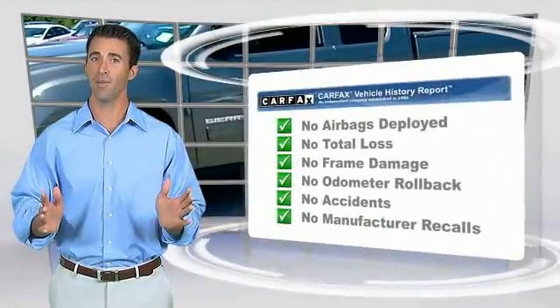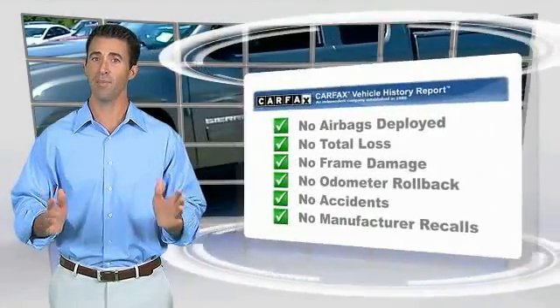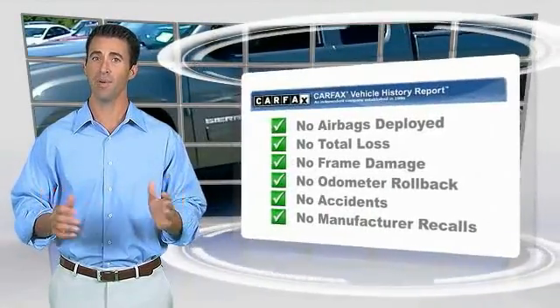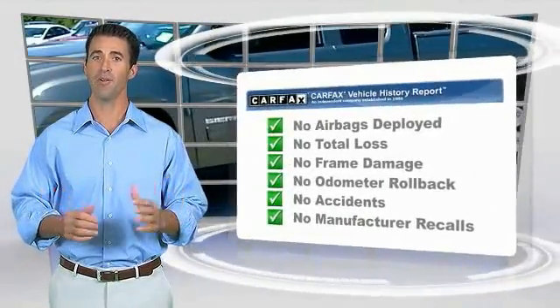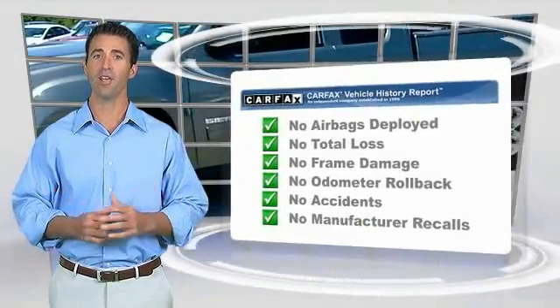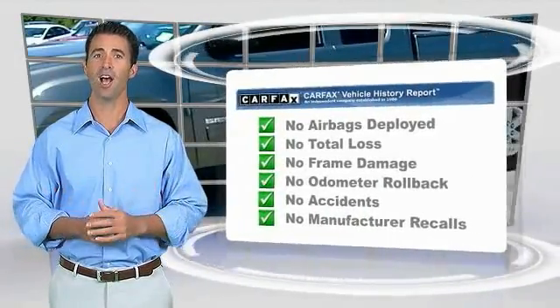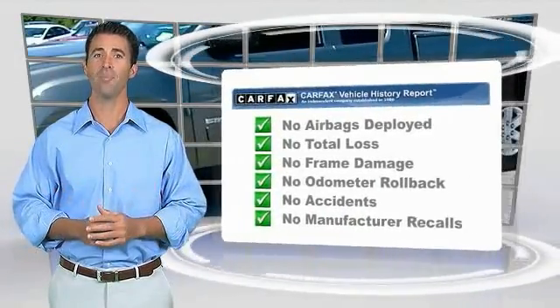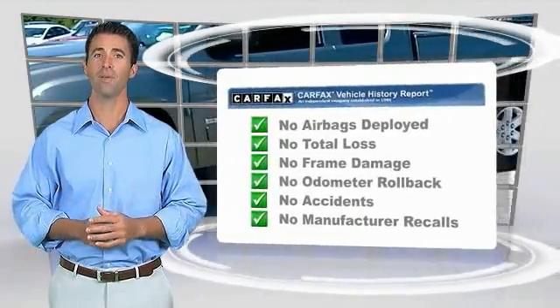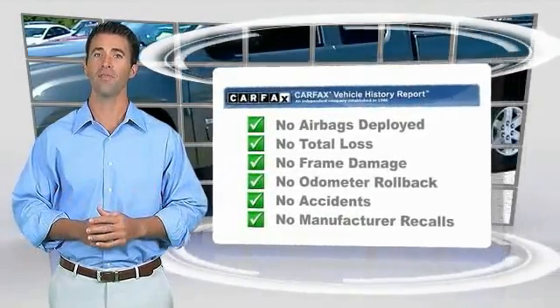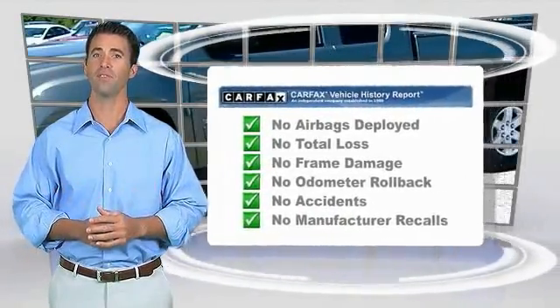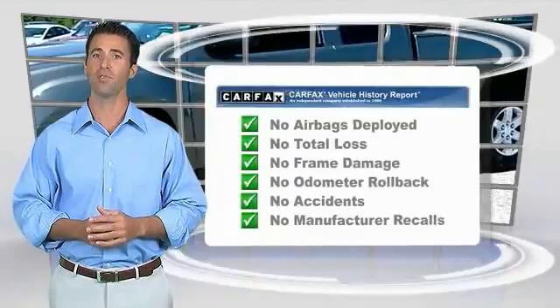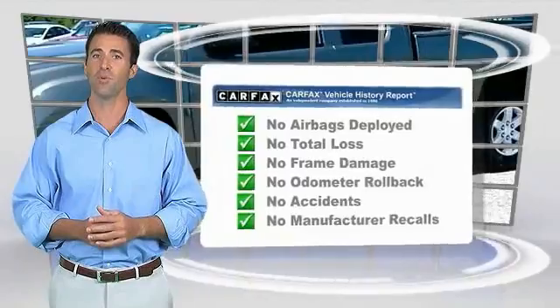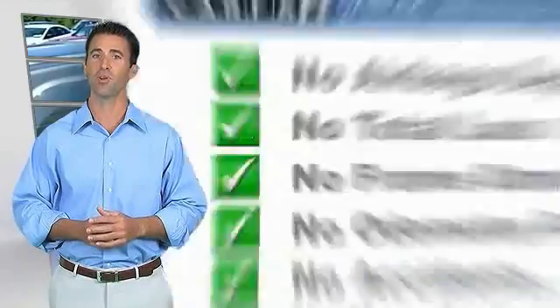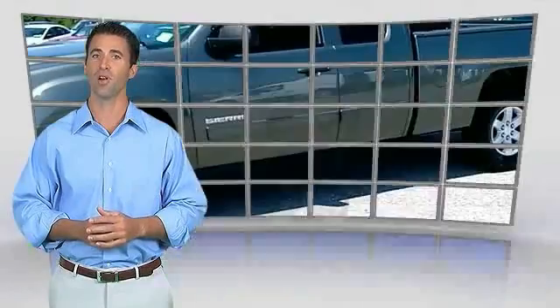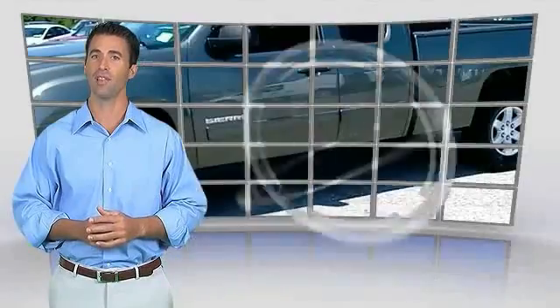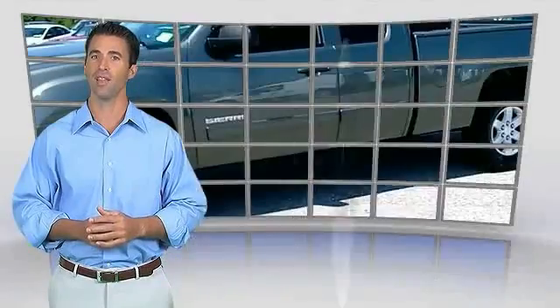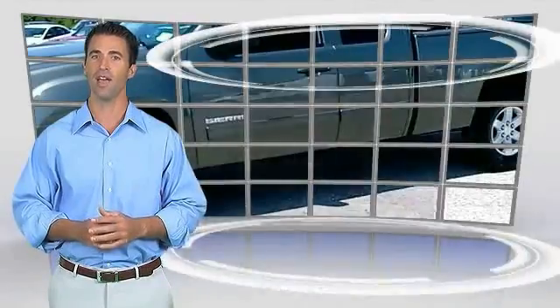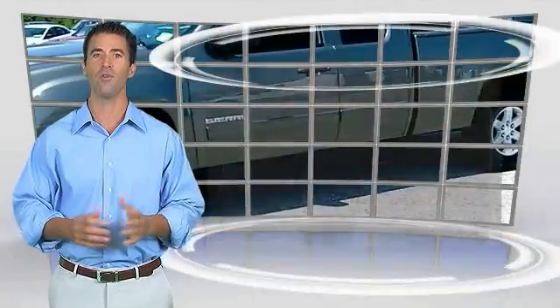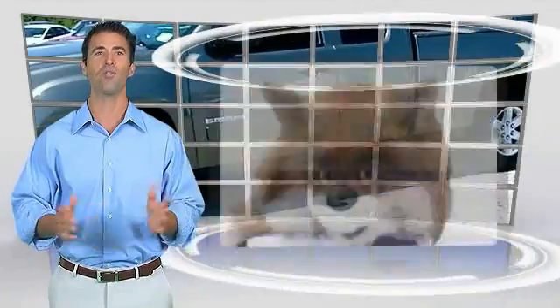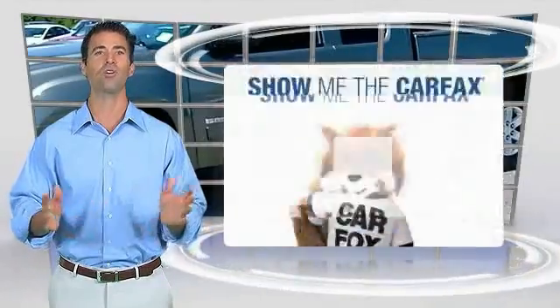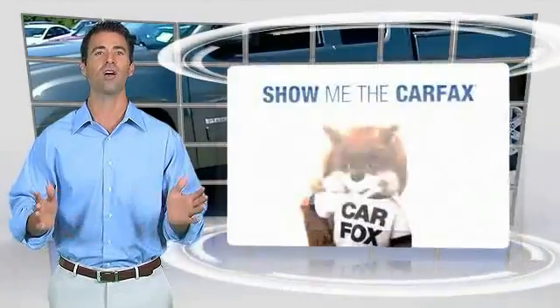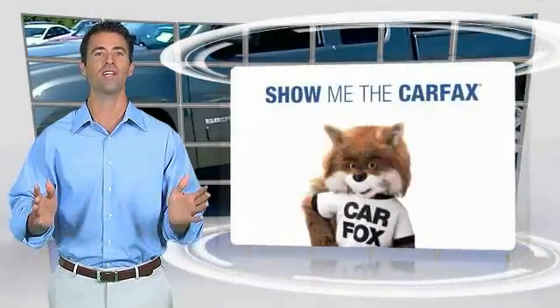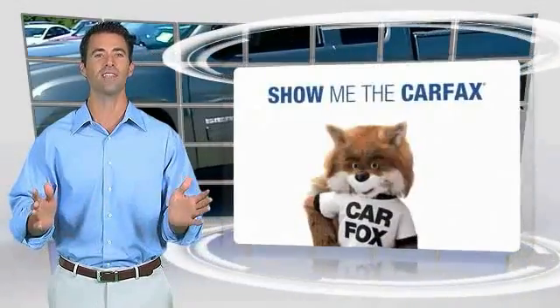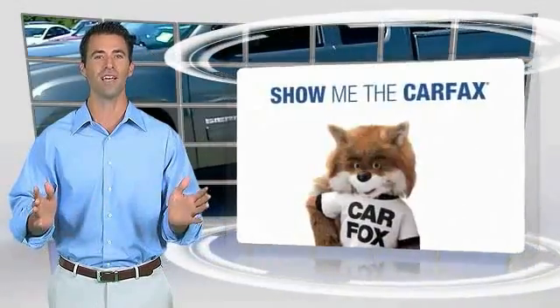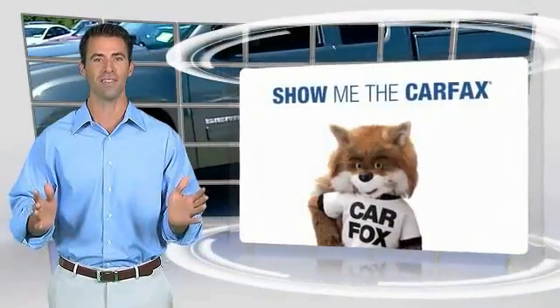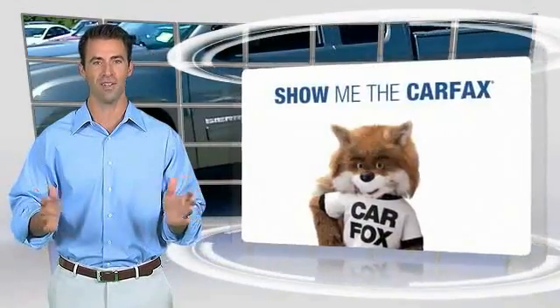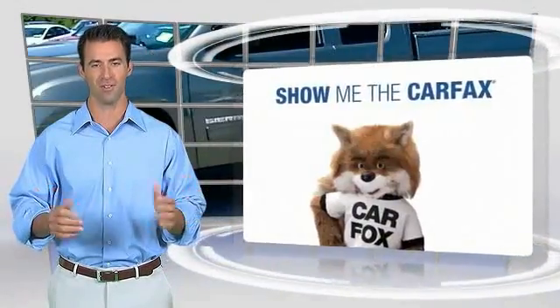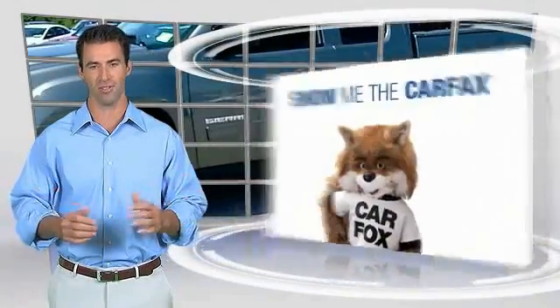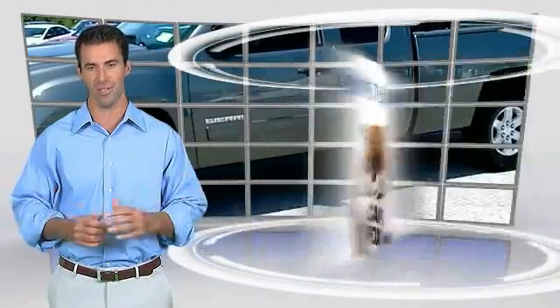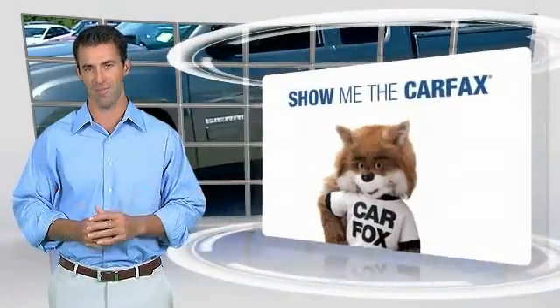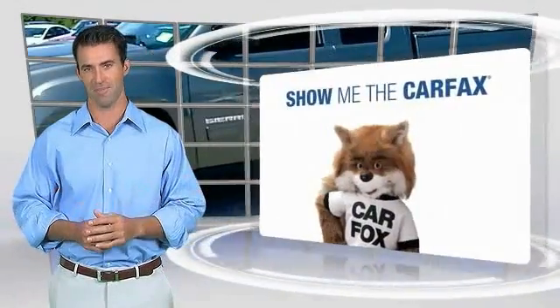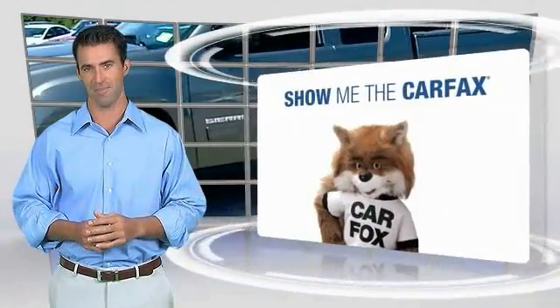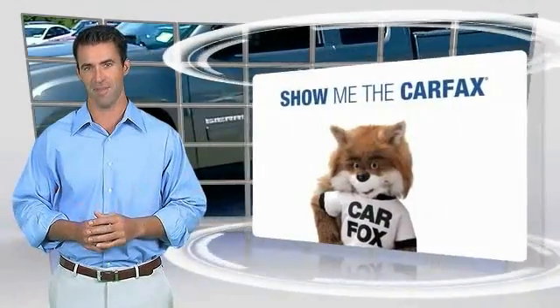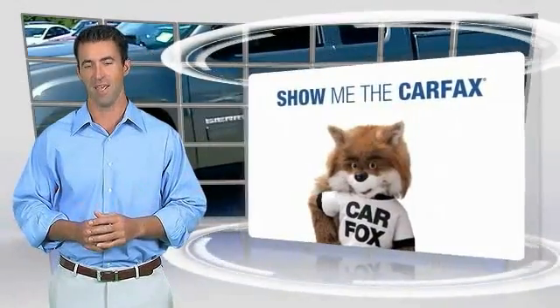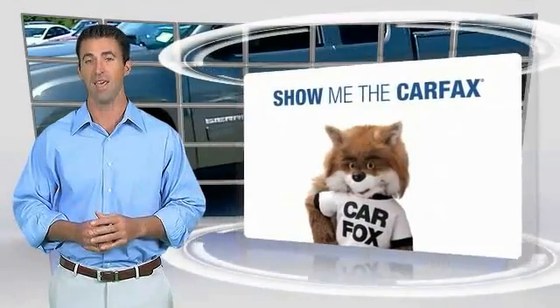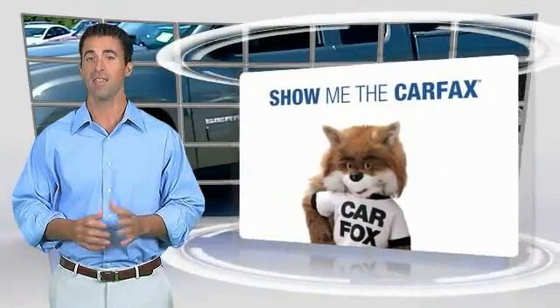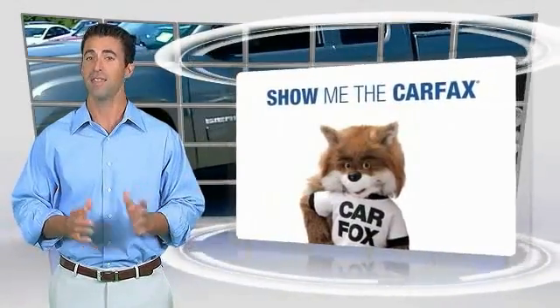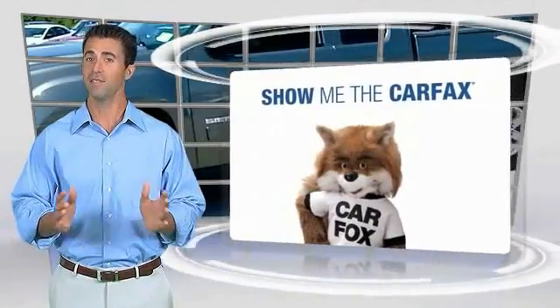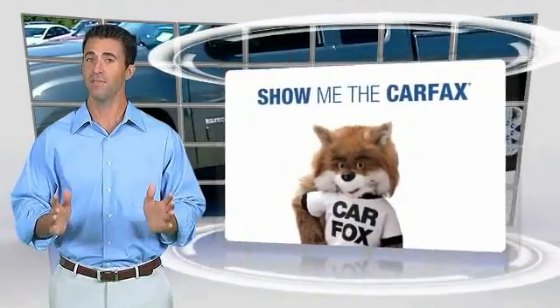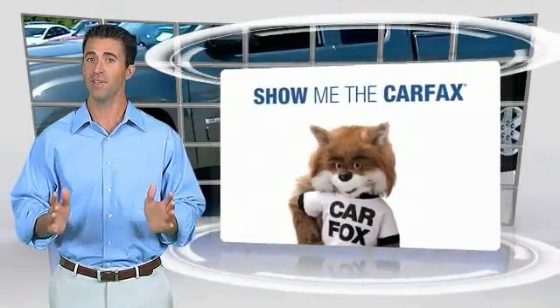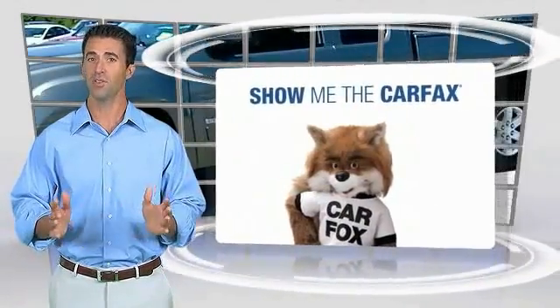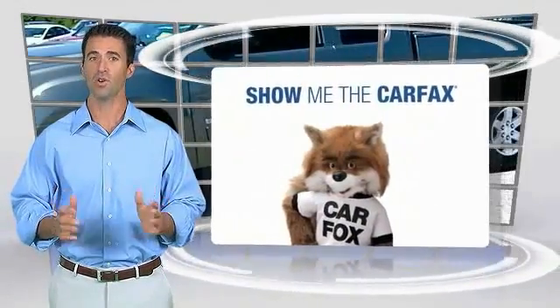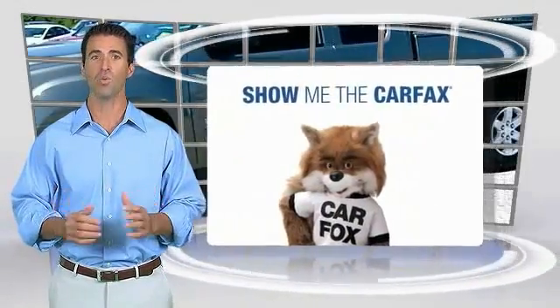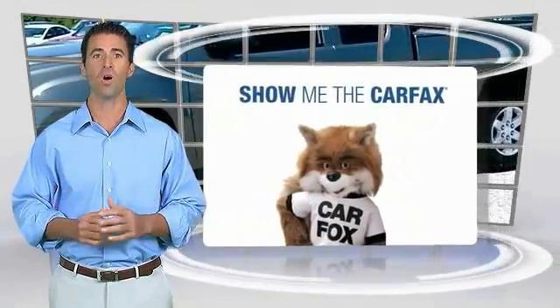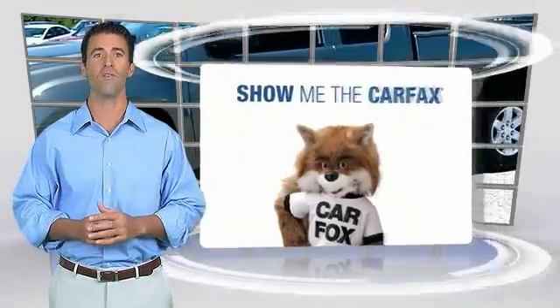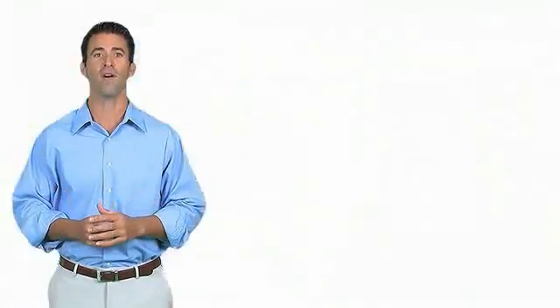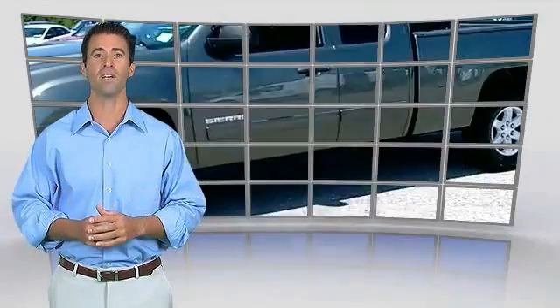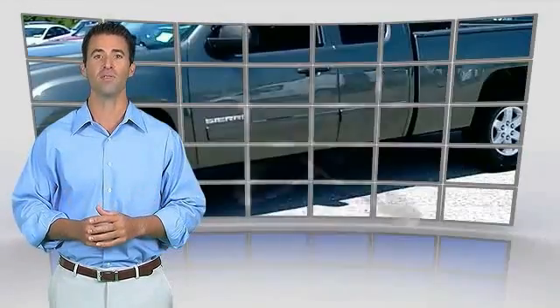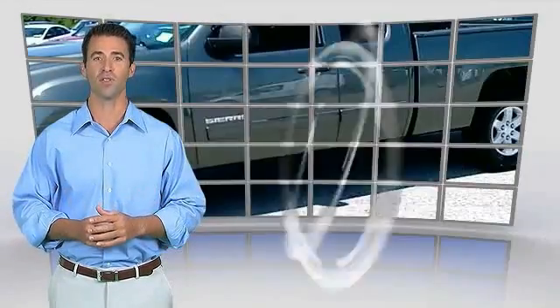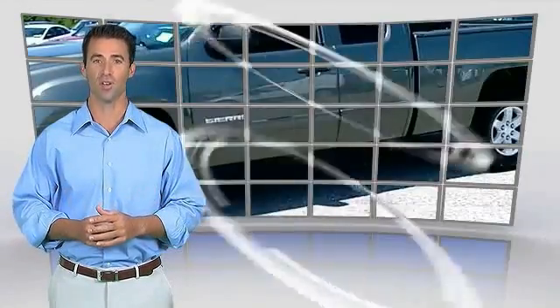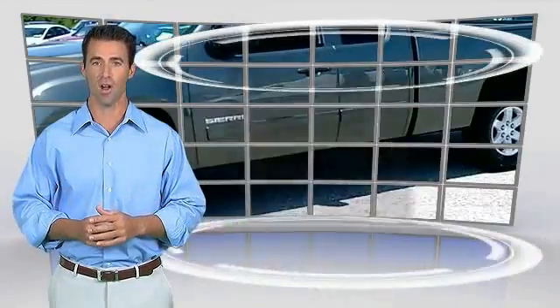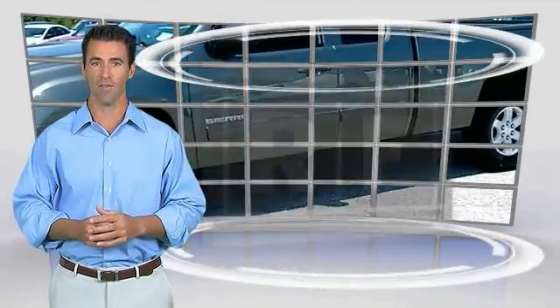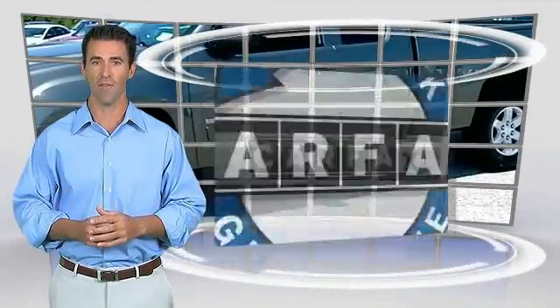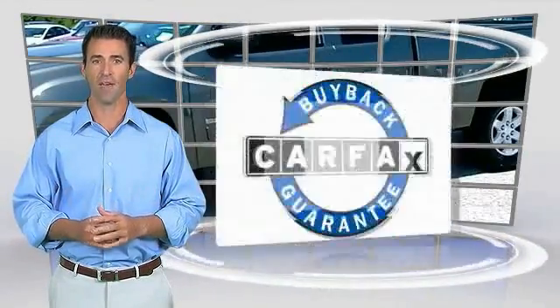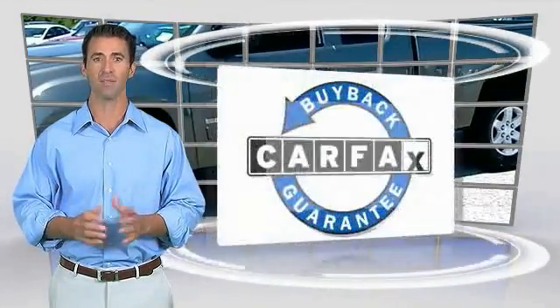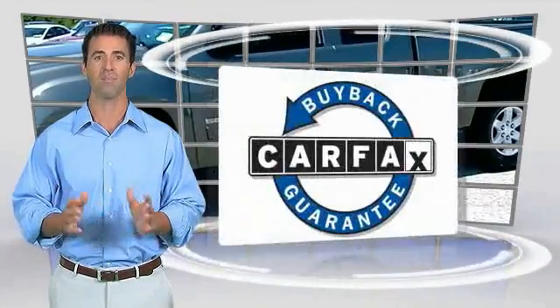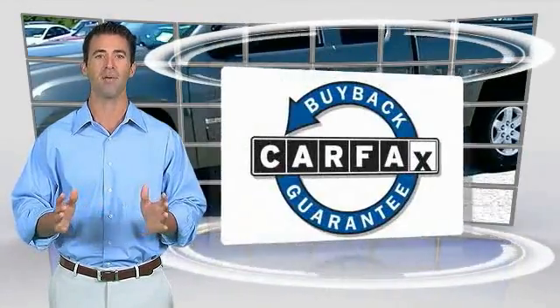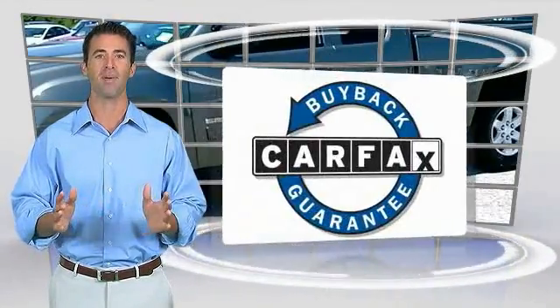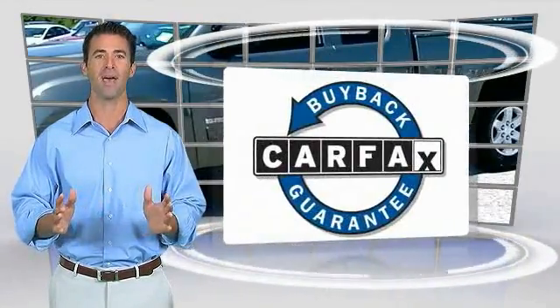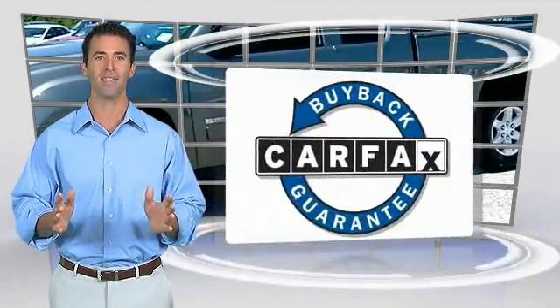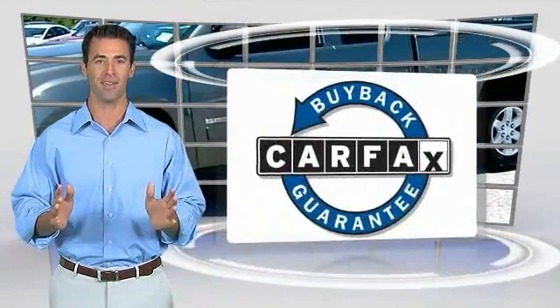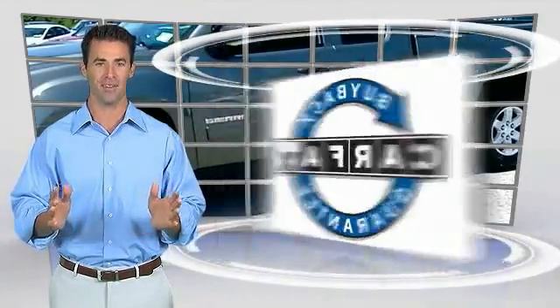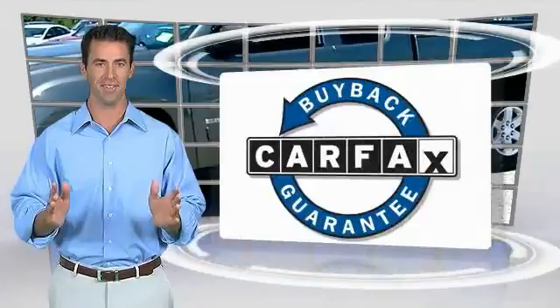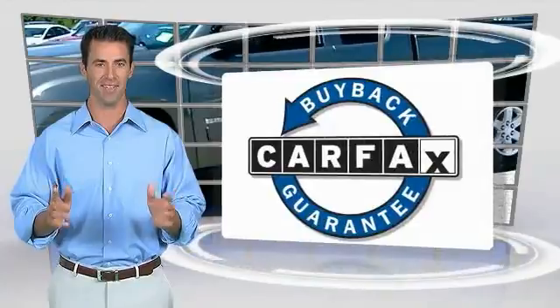This vehicle qualifies for the Carfax buyback guarantee.